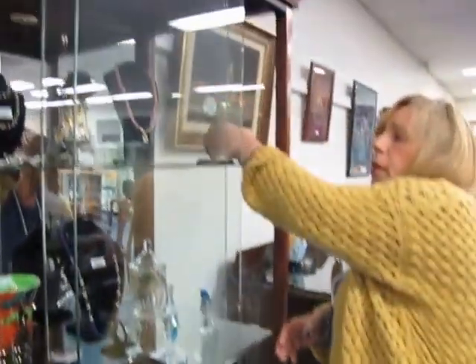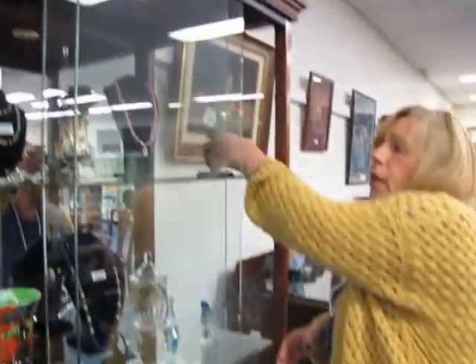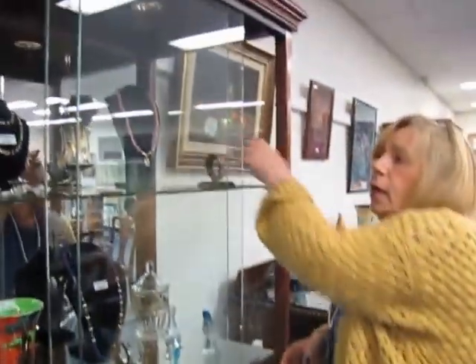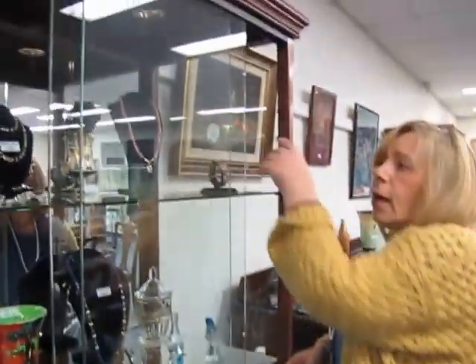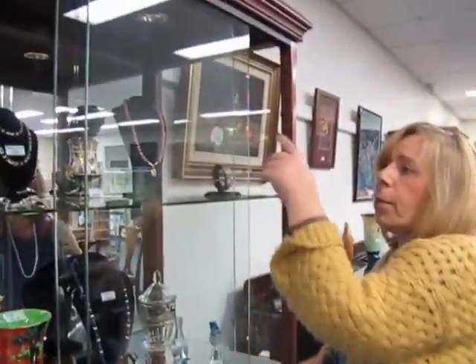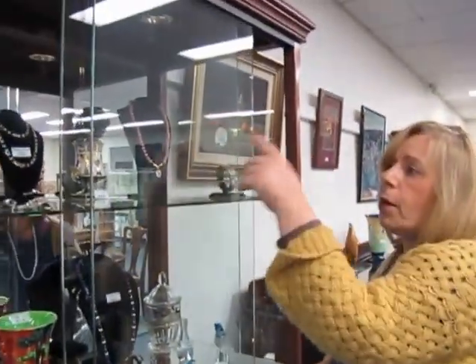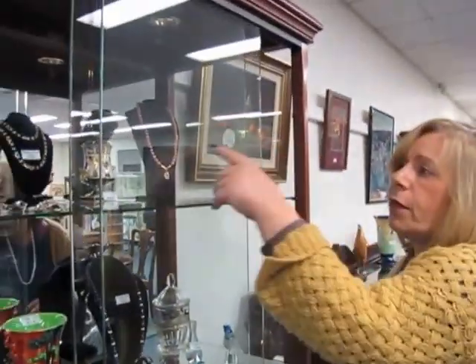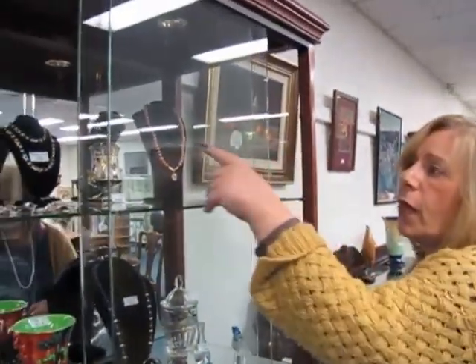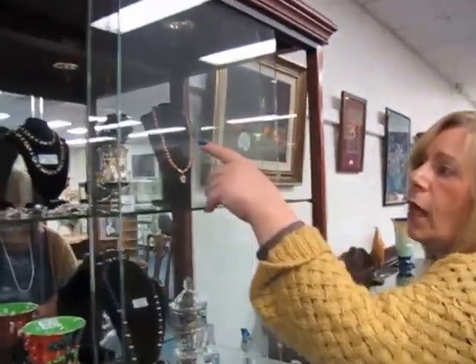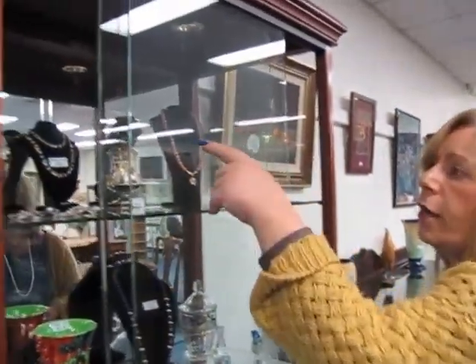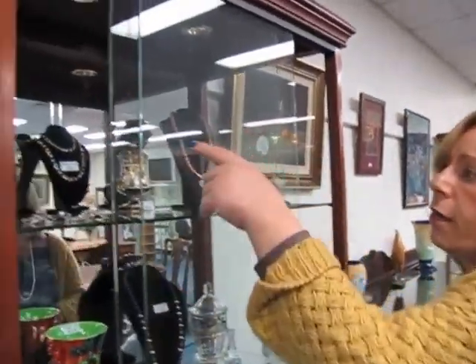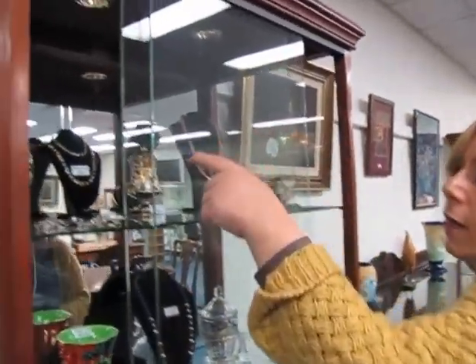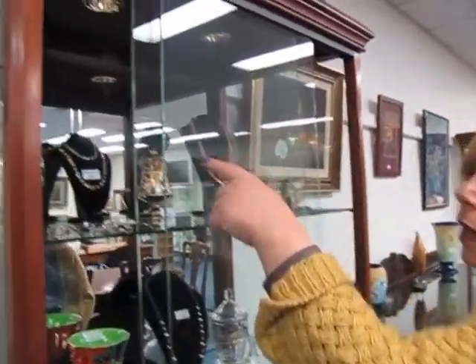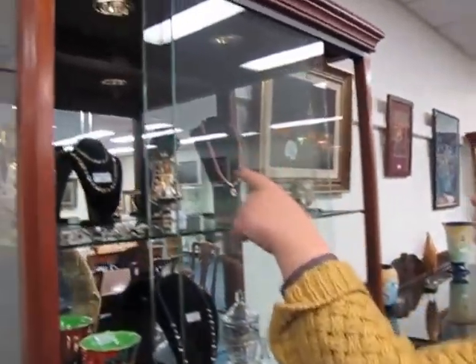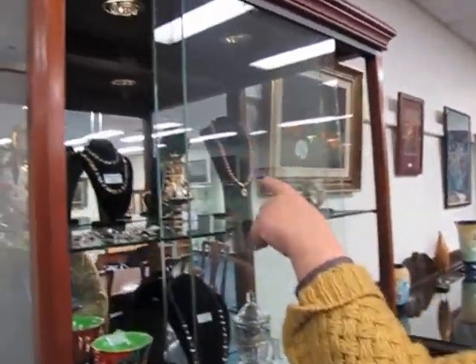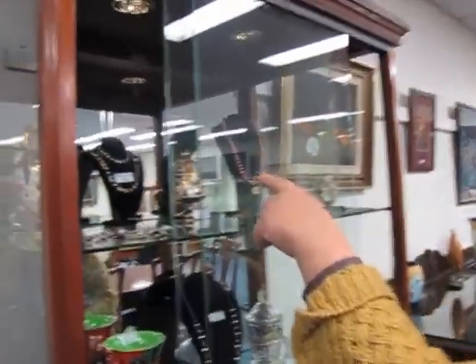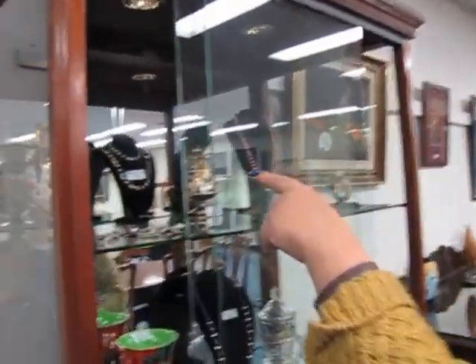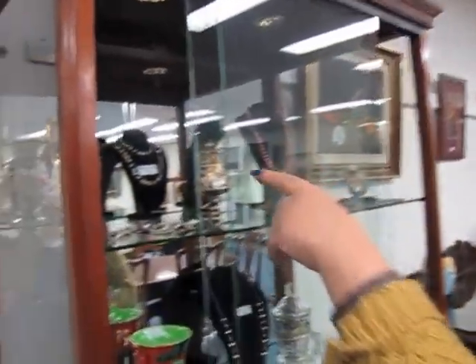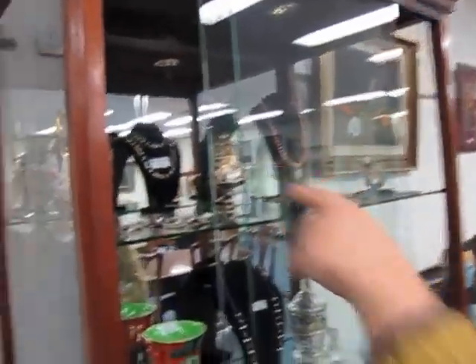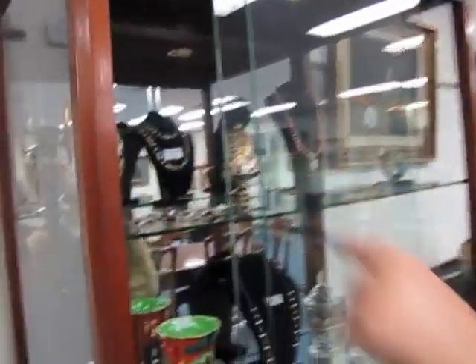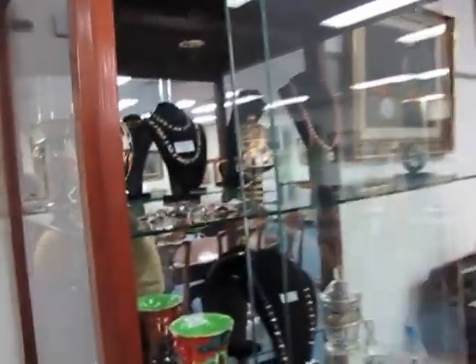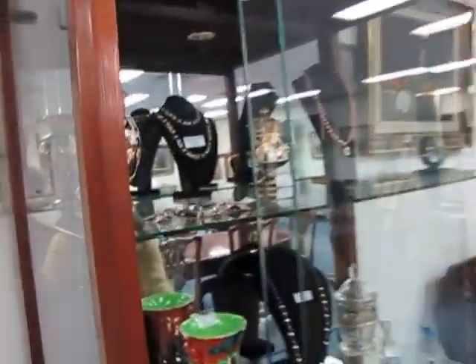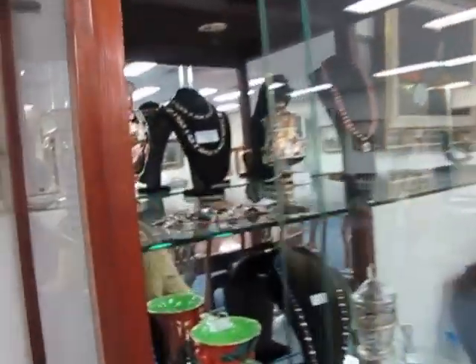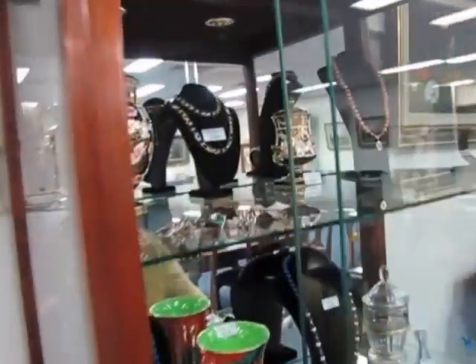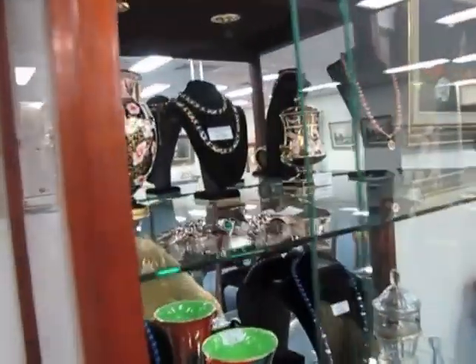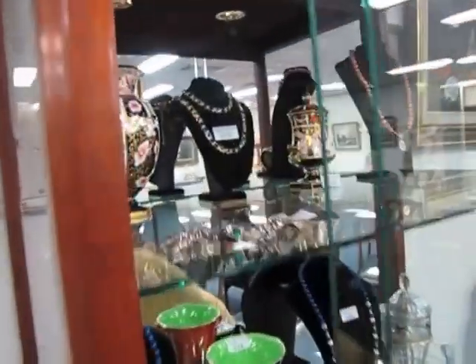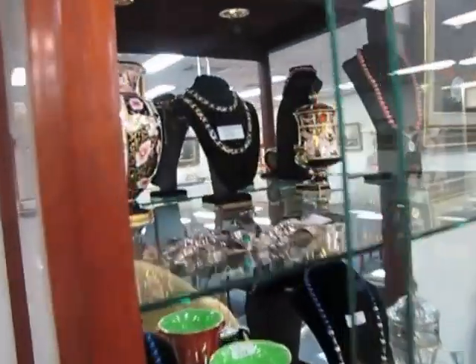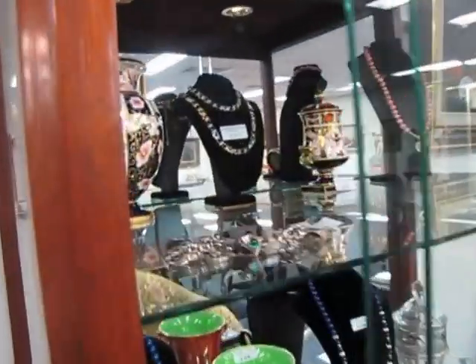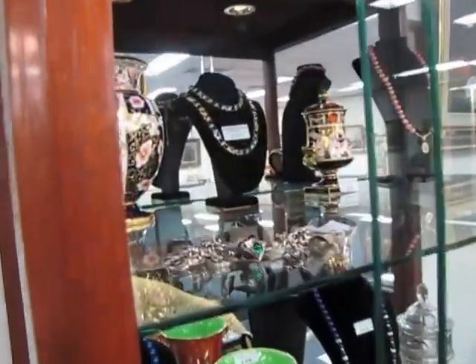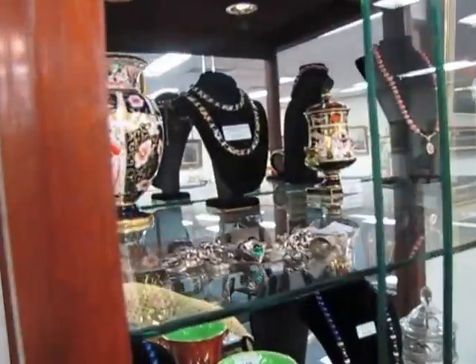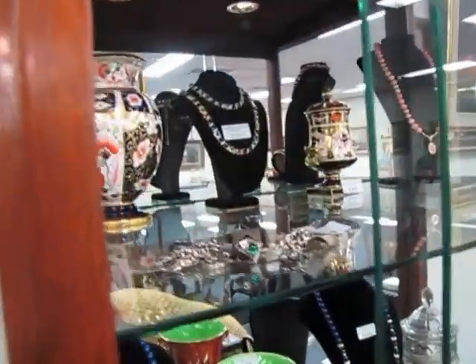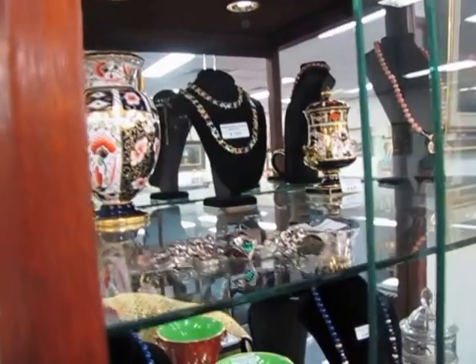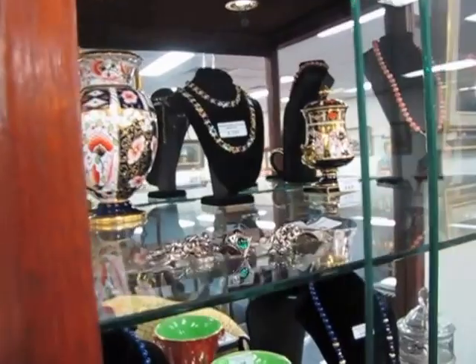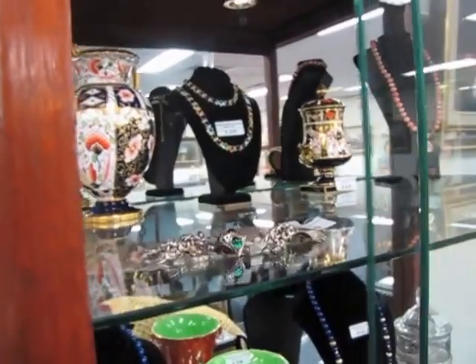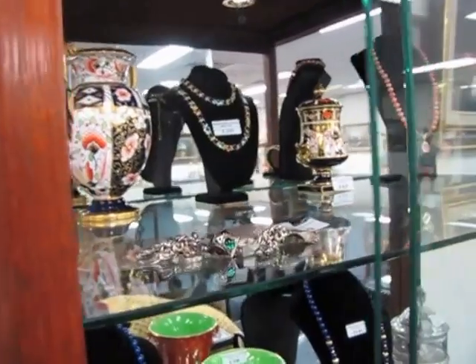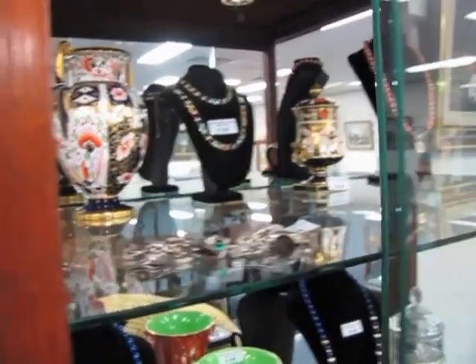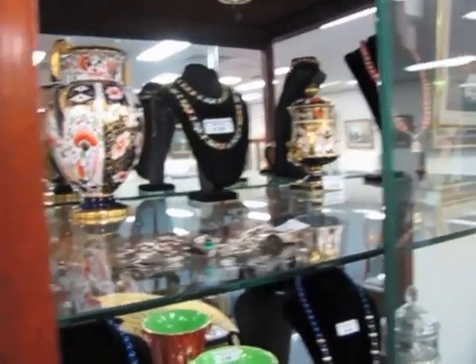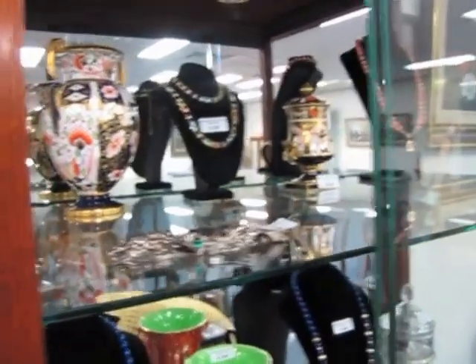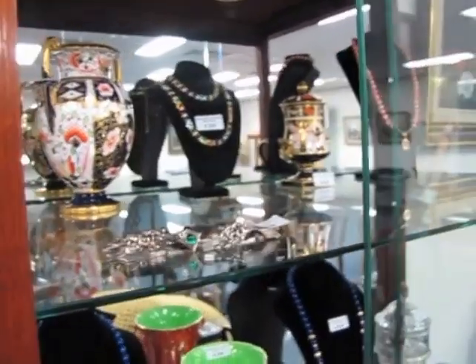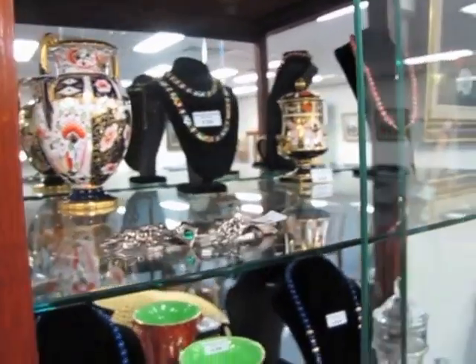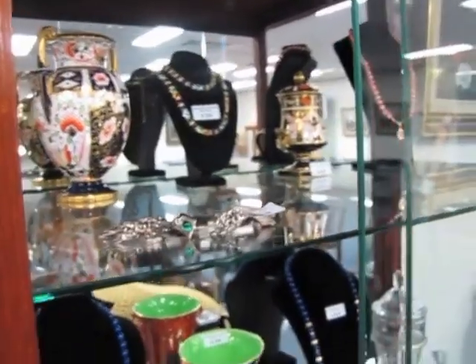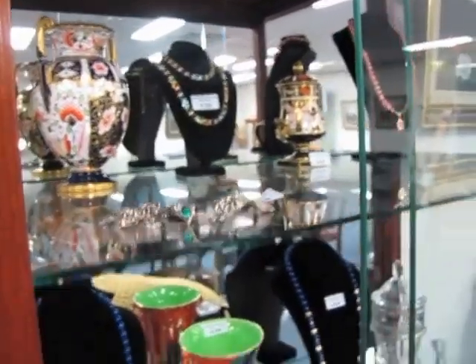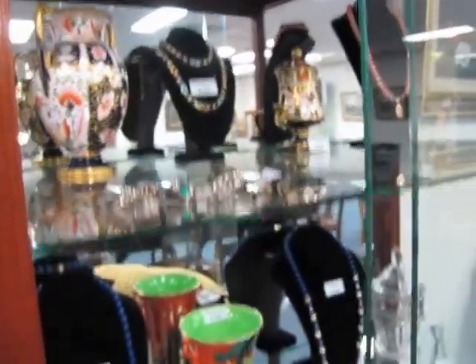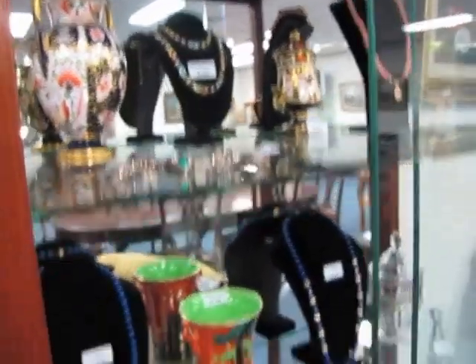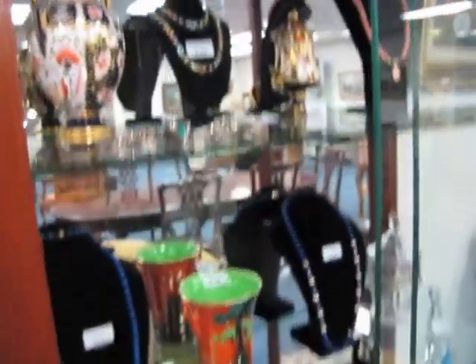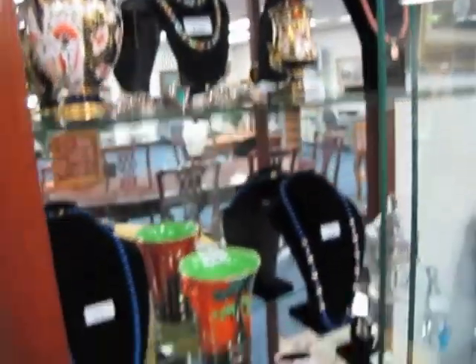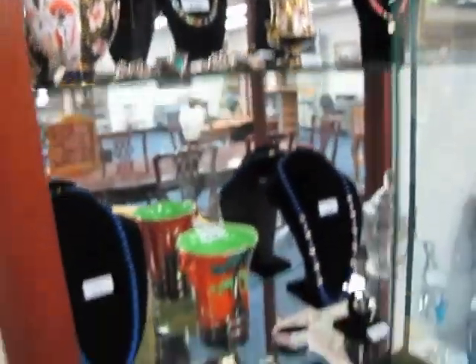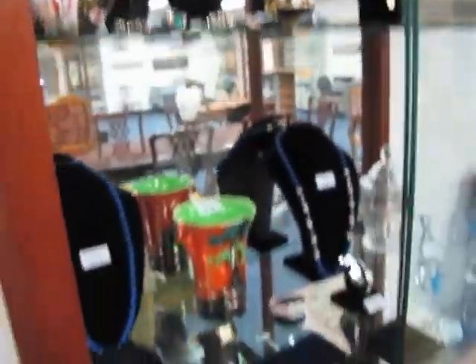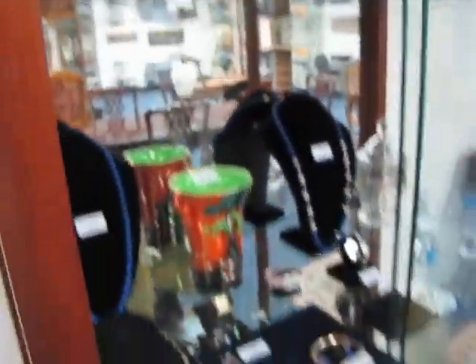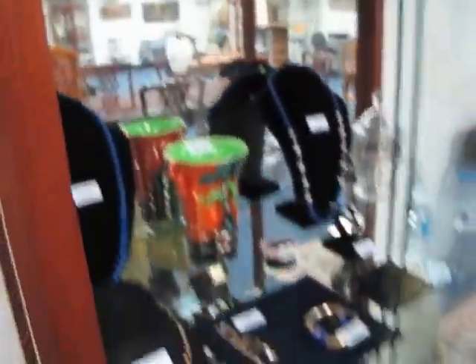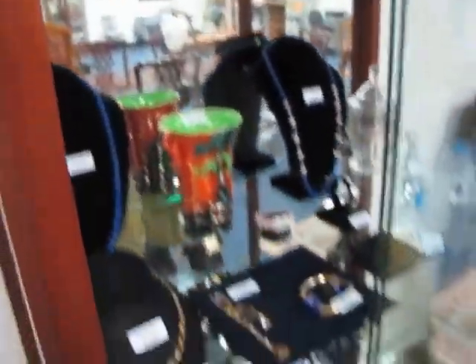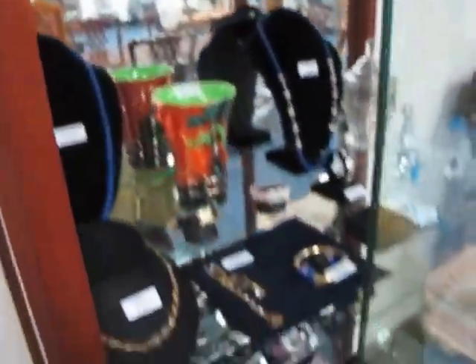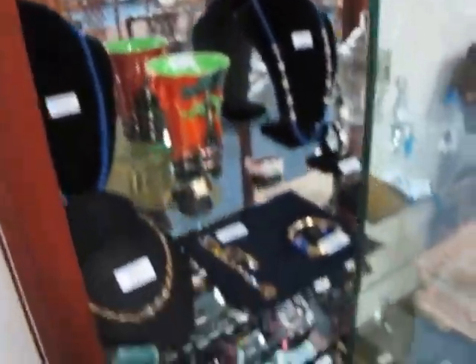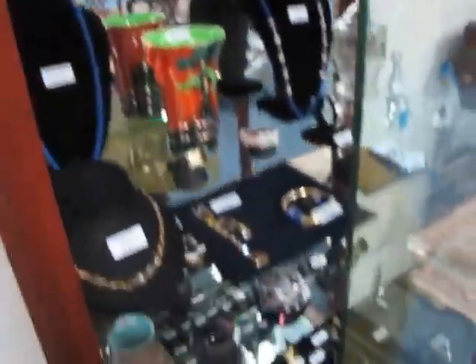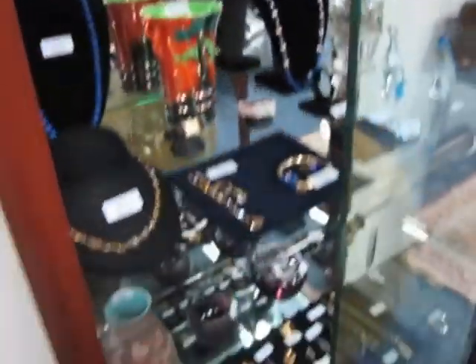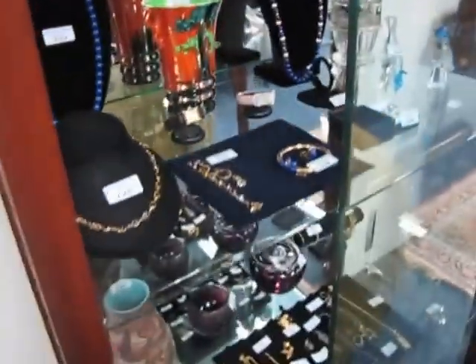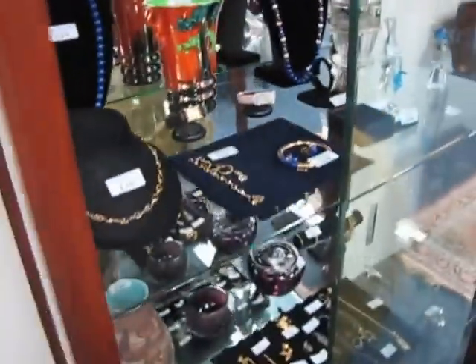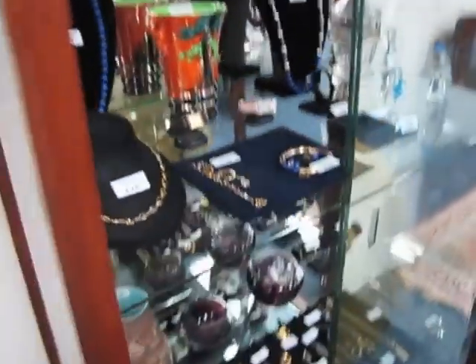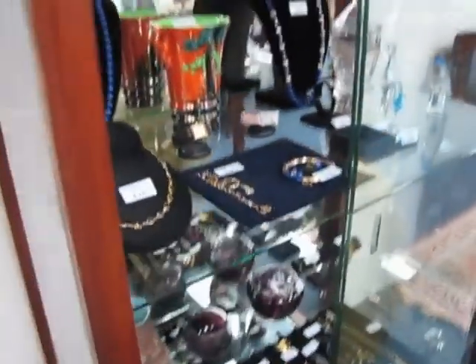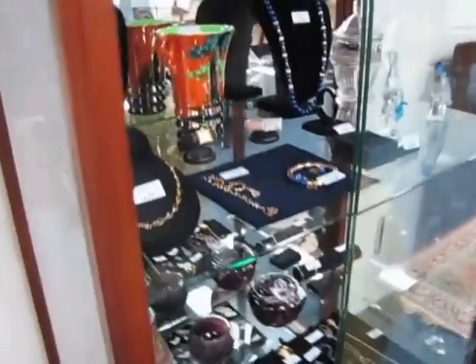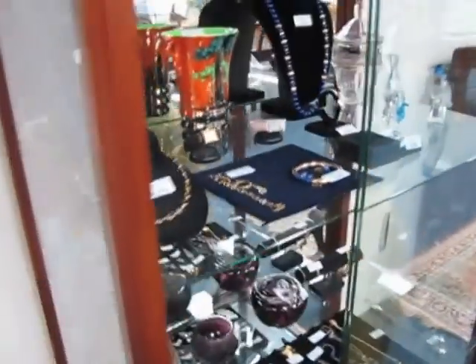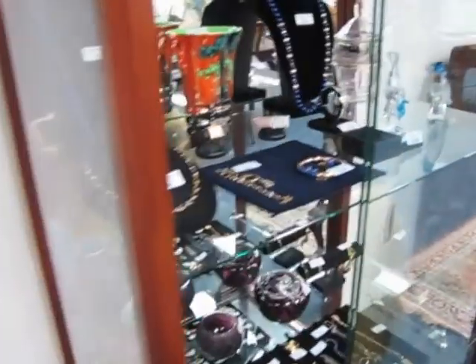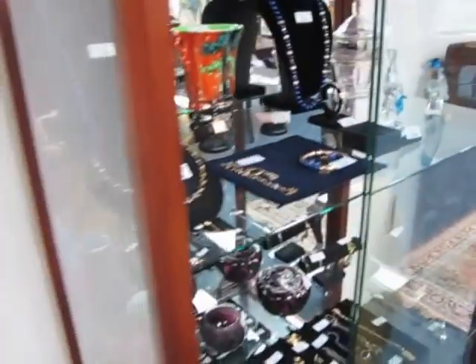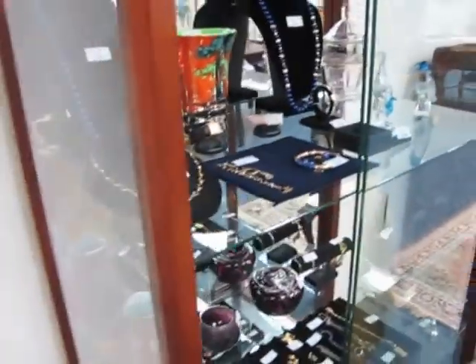A couple of nice Derby pieces. Let's have a look at this — I love these.